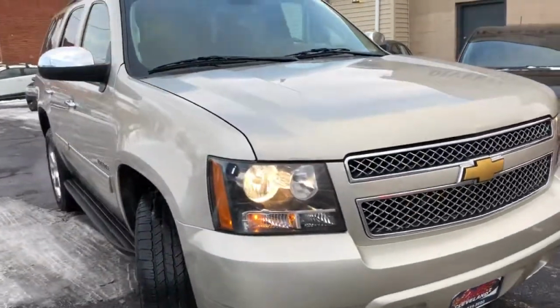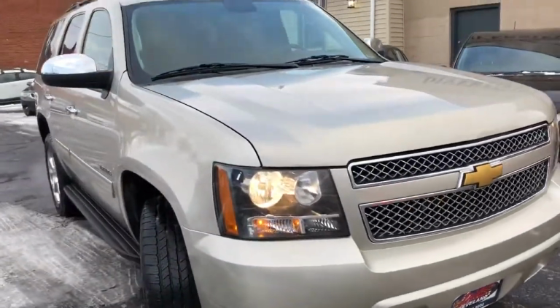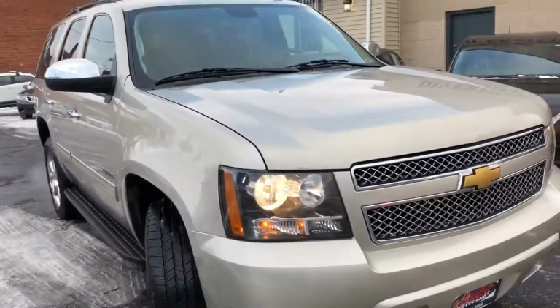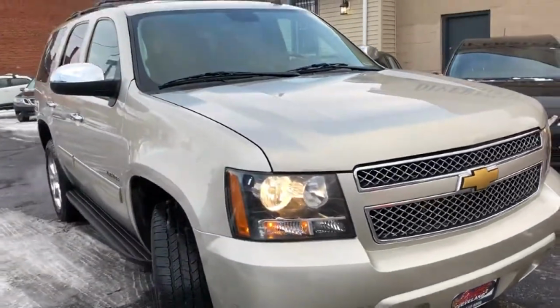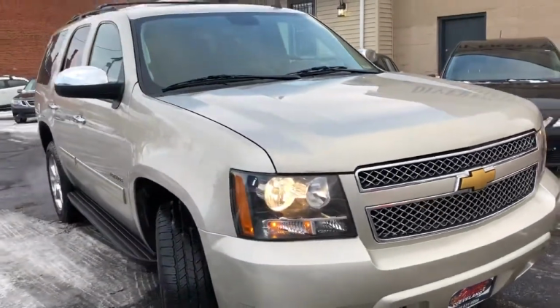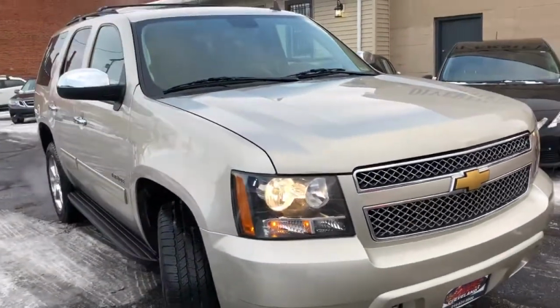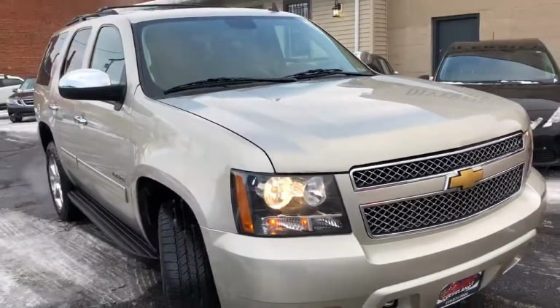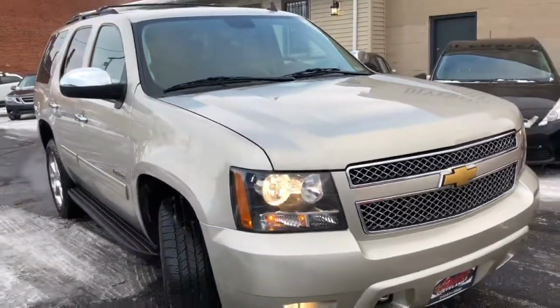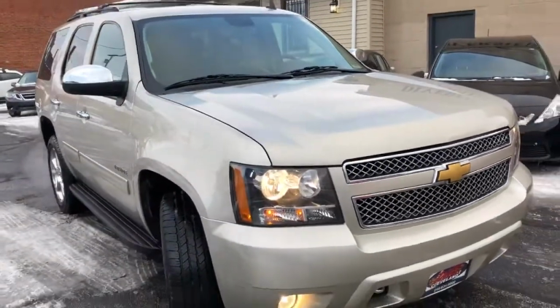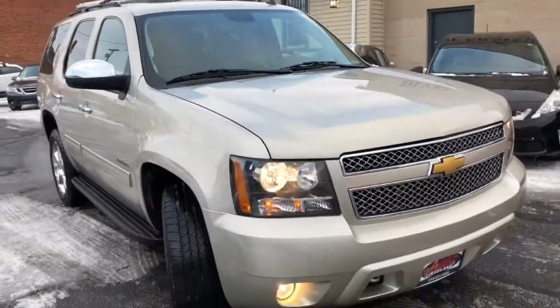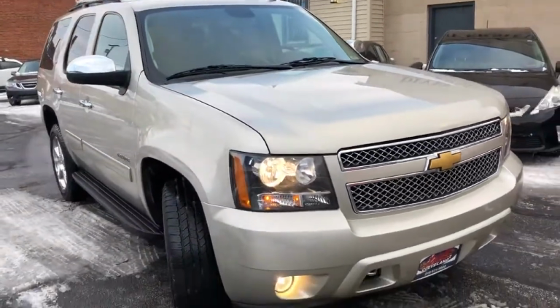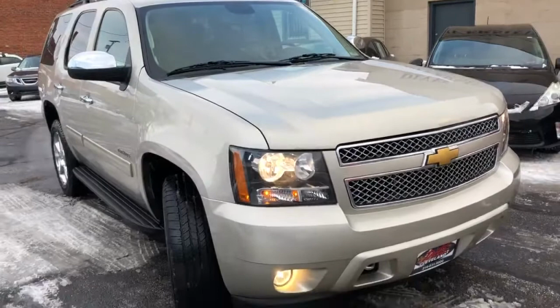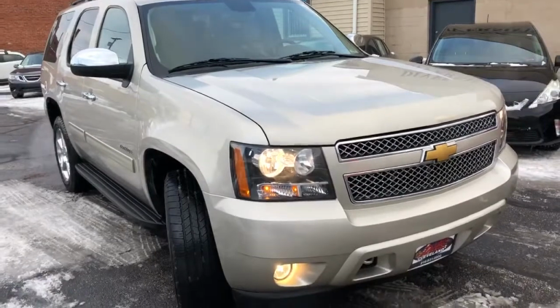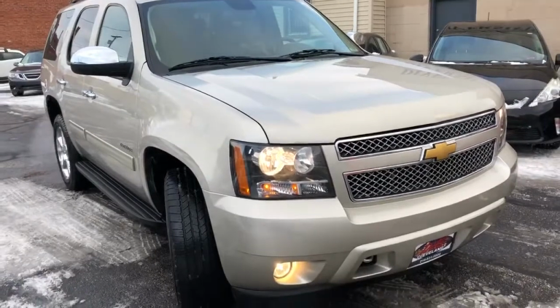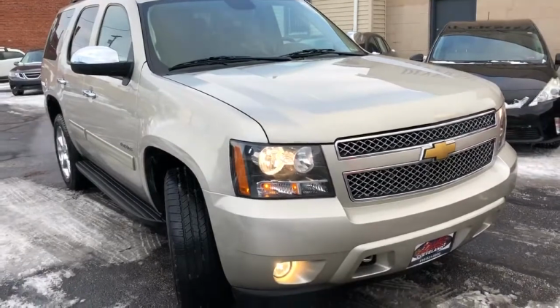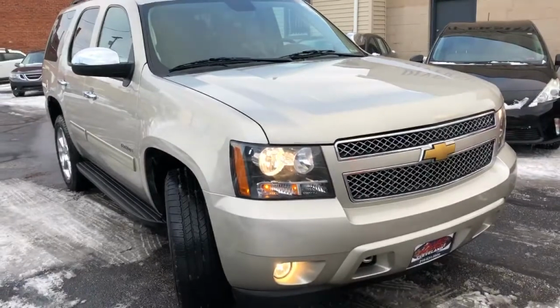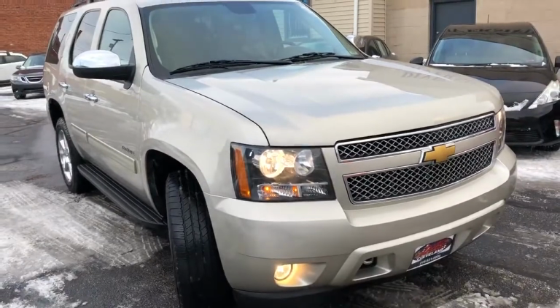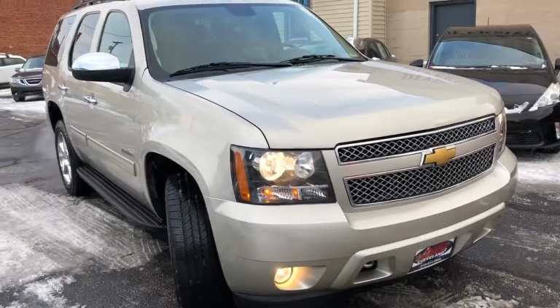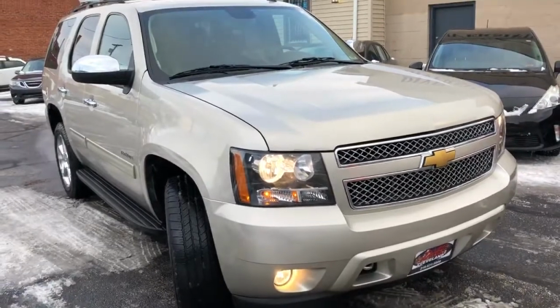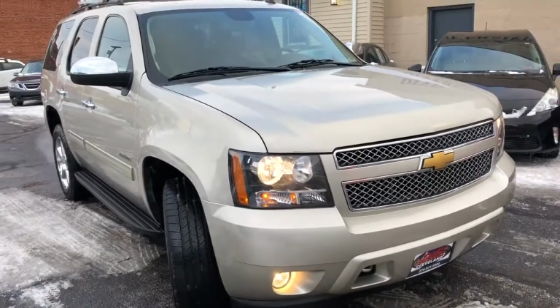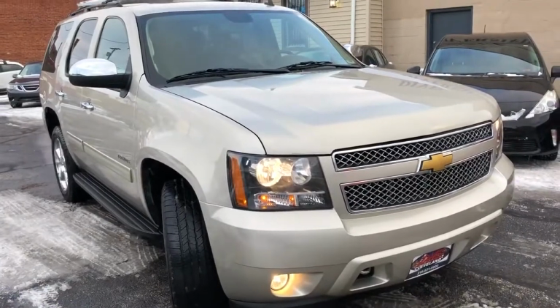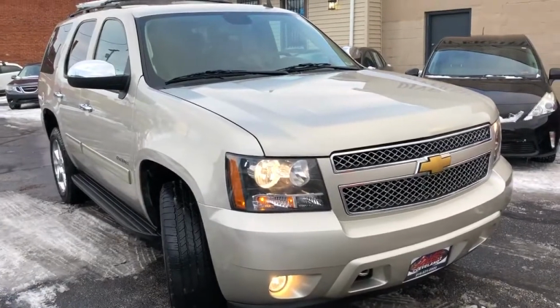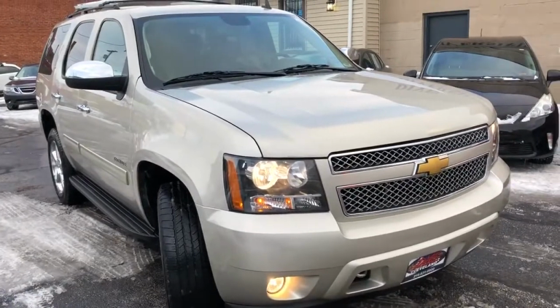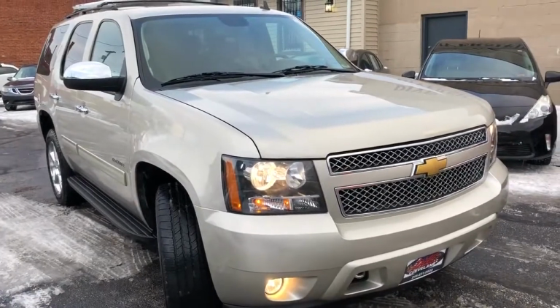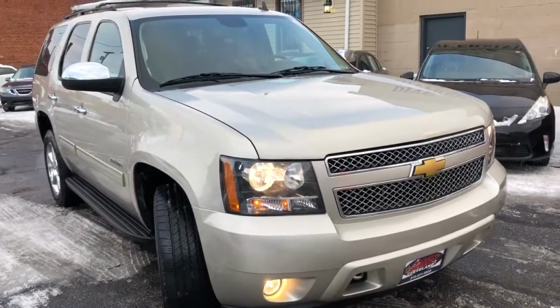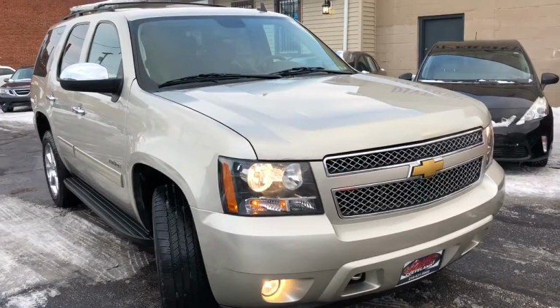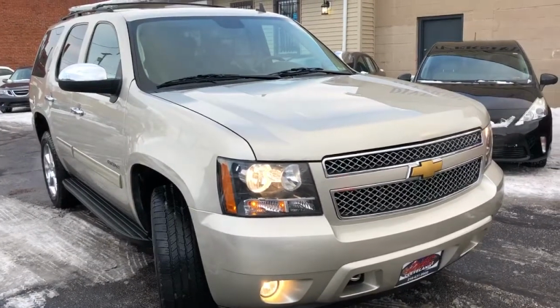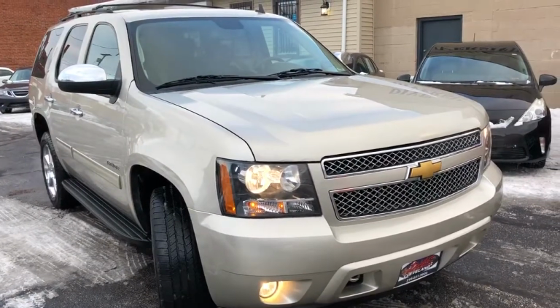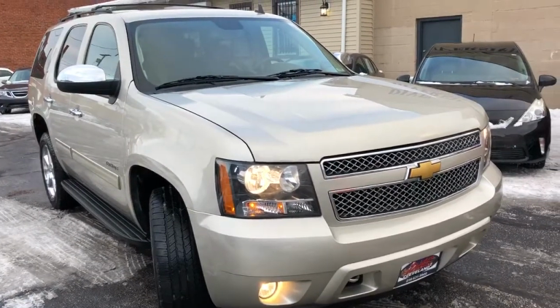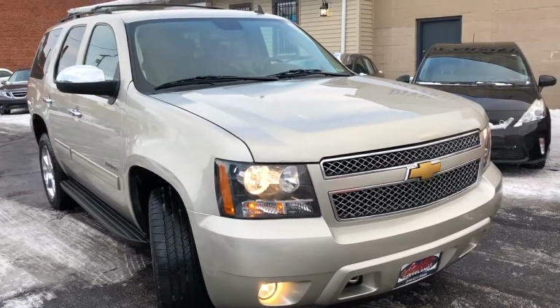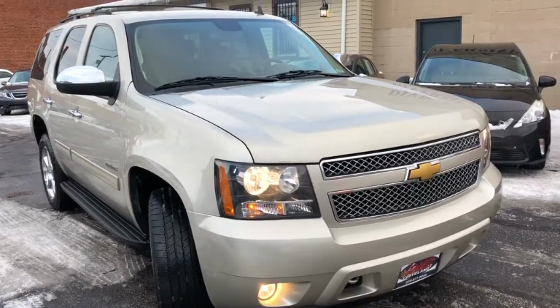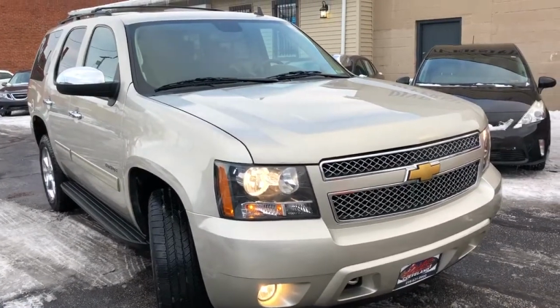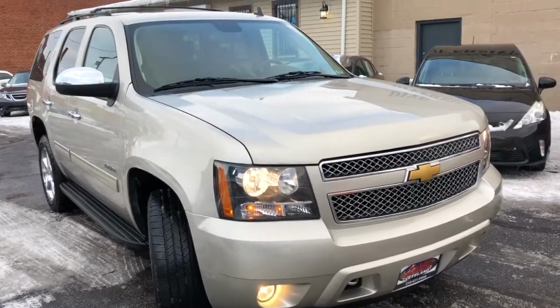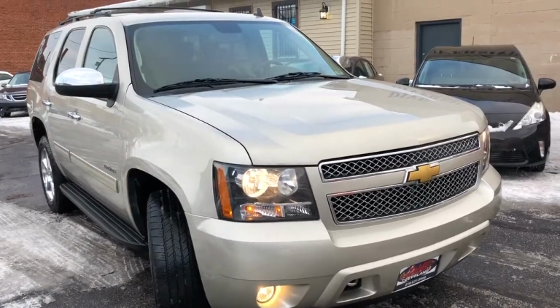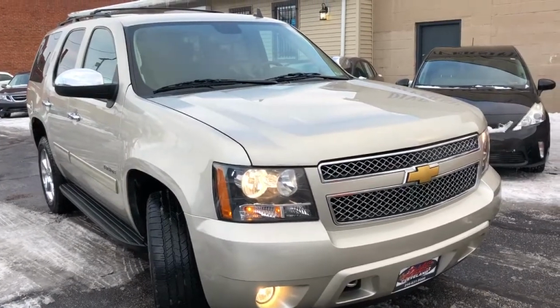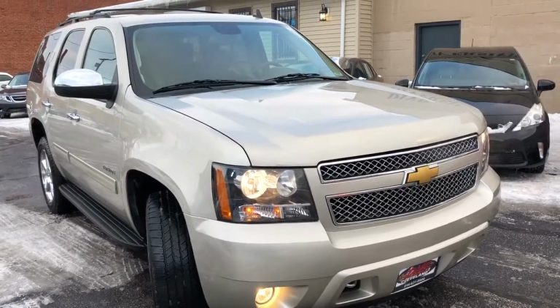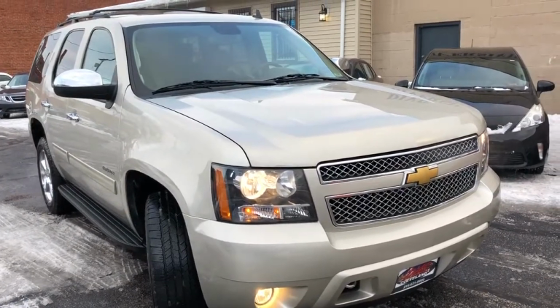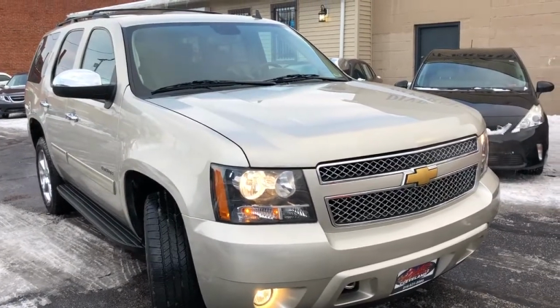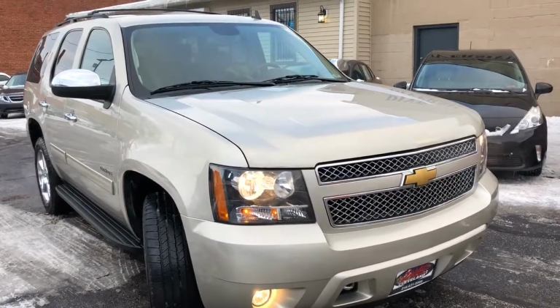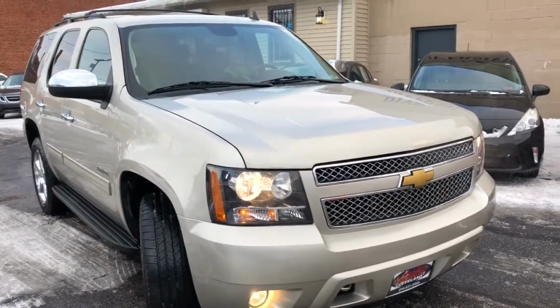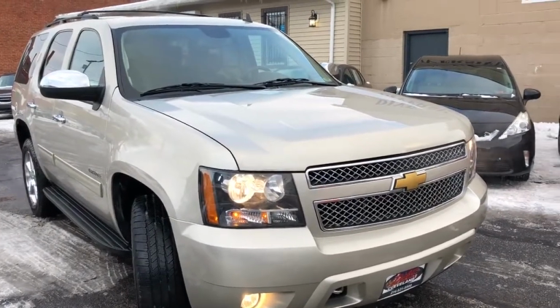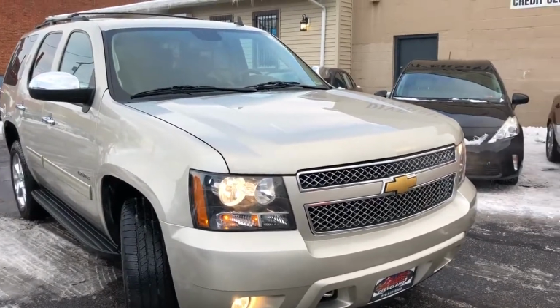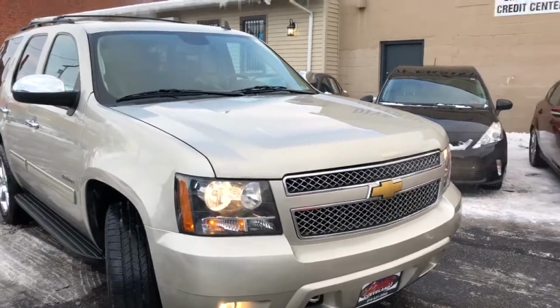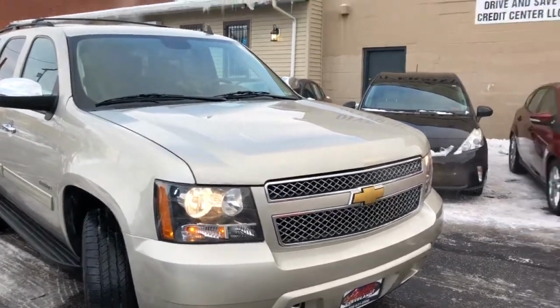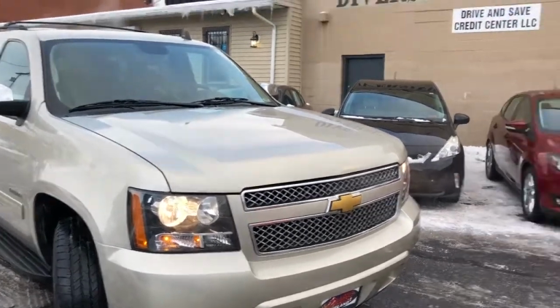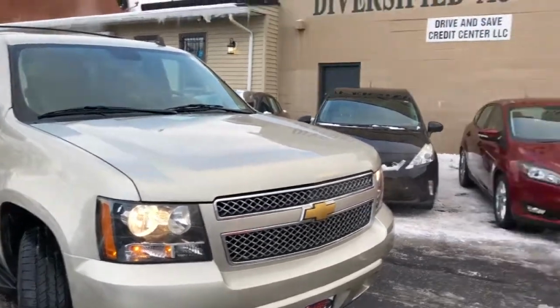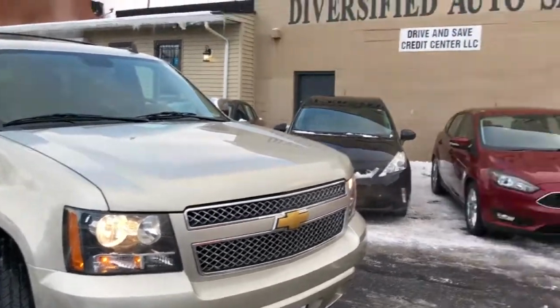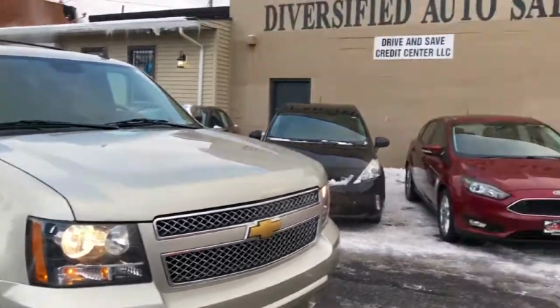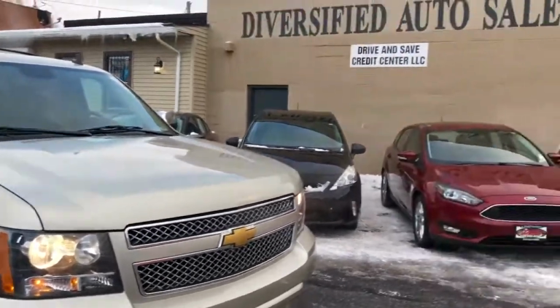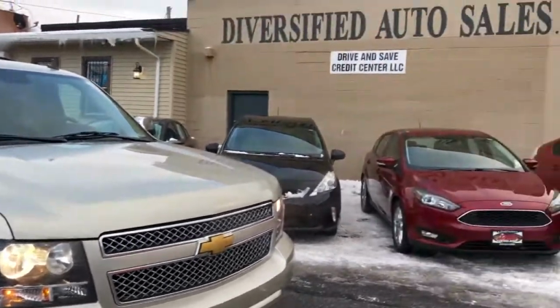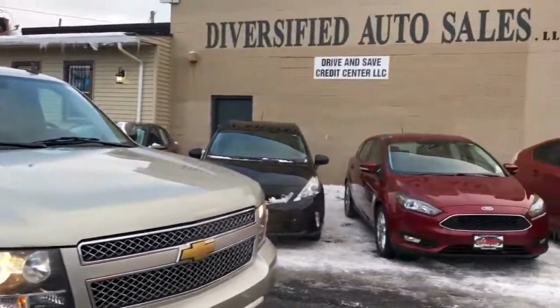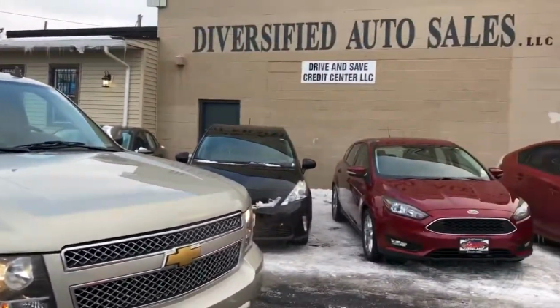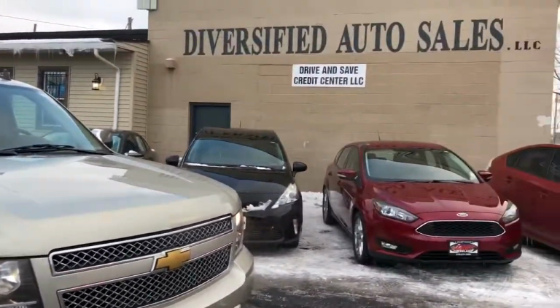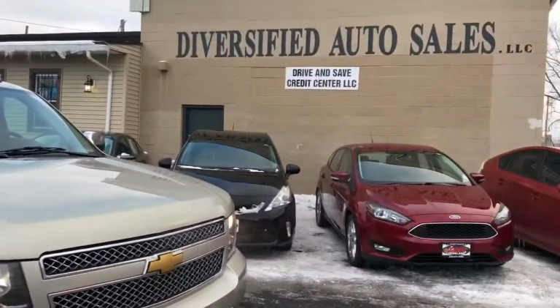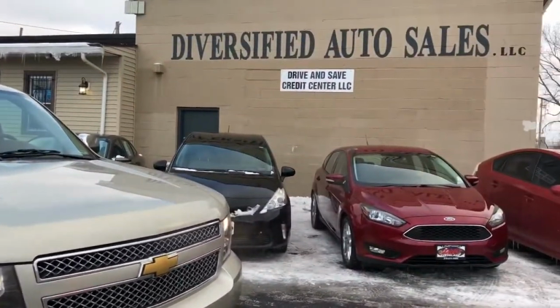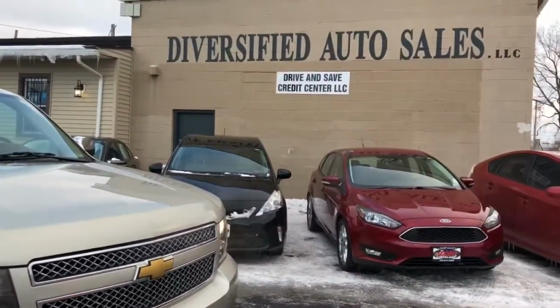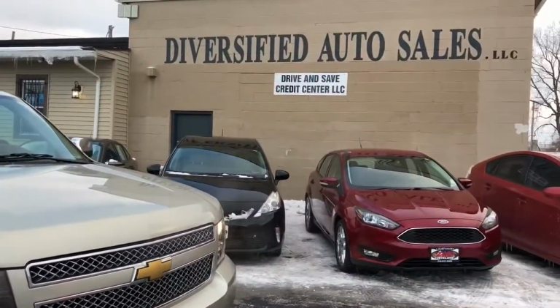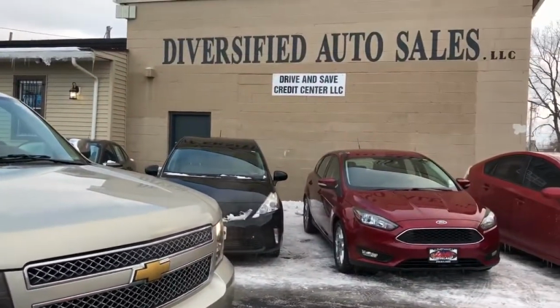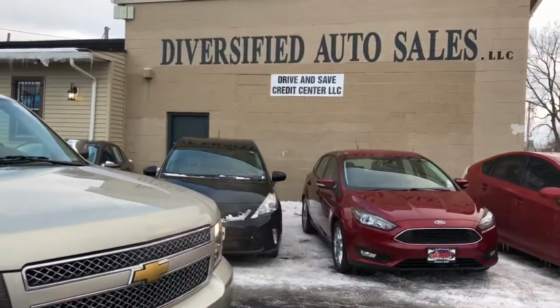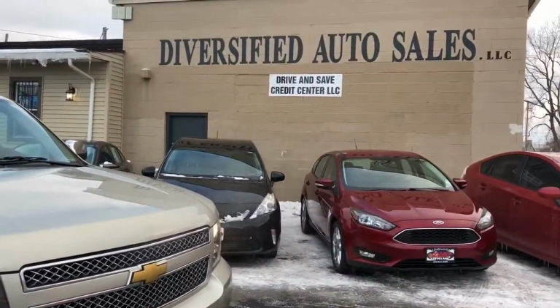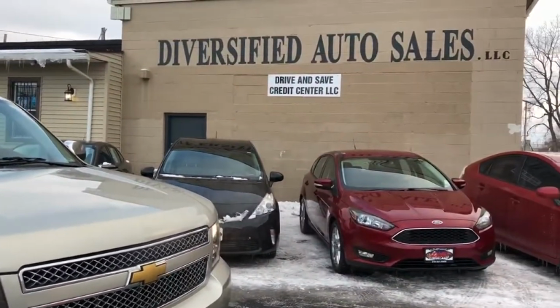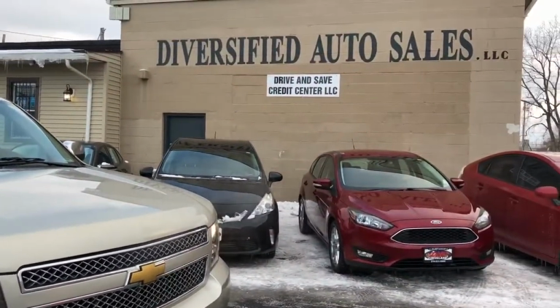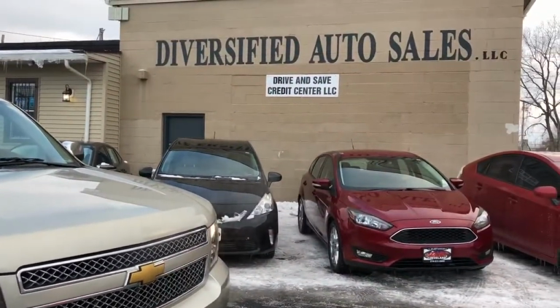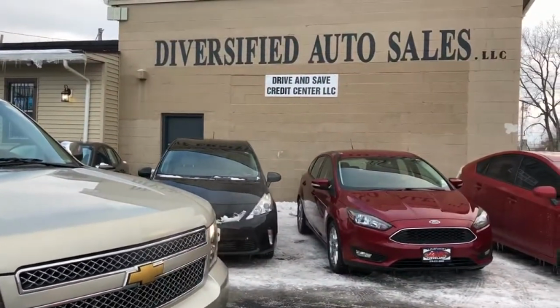Guaranteed credit approvals in full effect. DasCleveland.com.